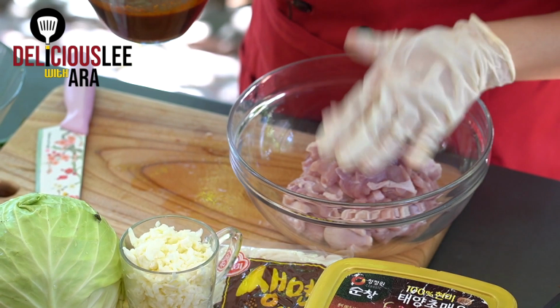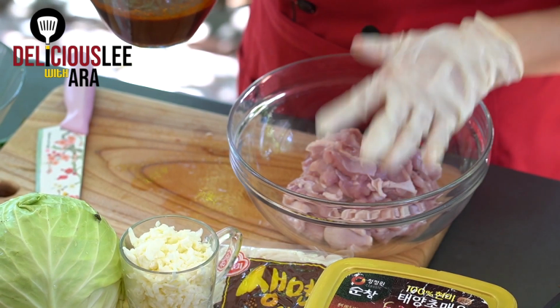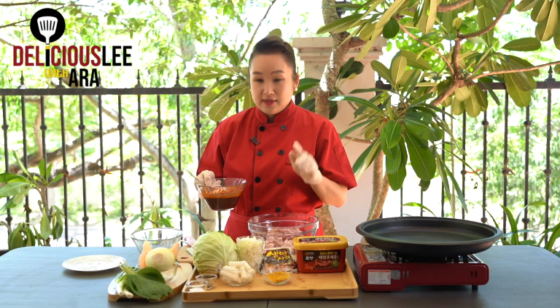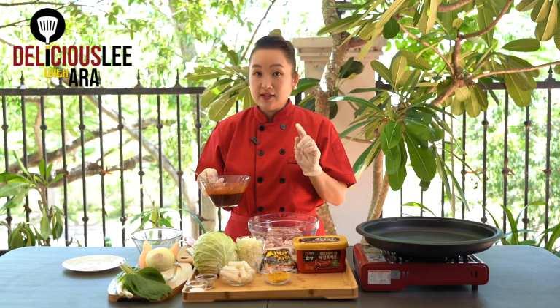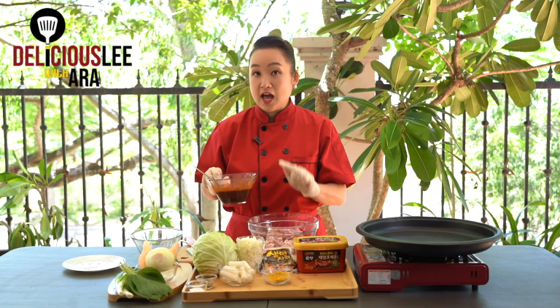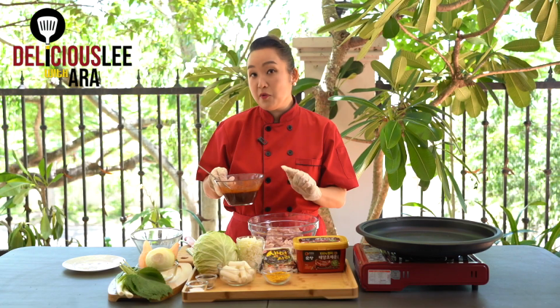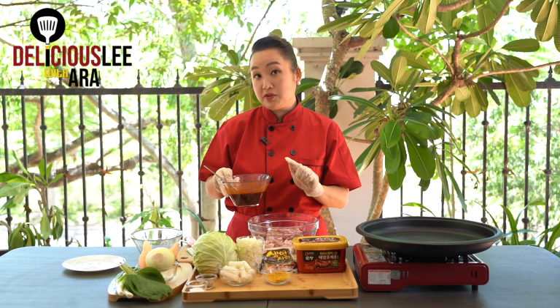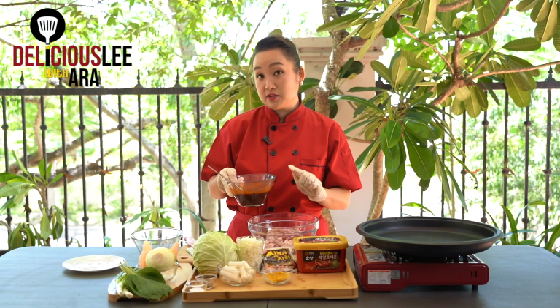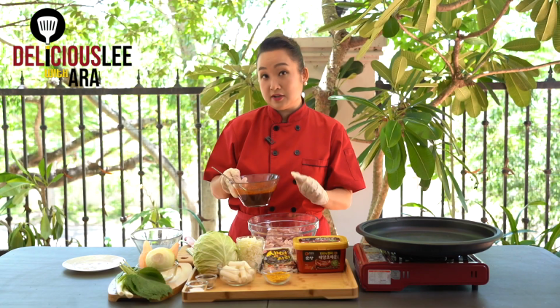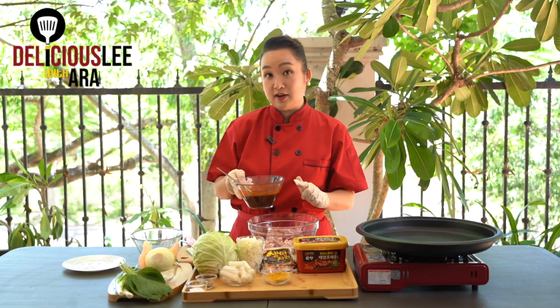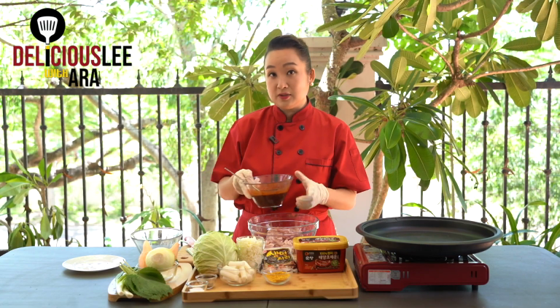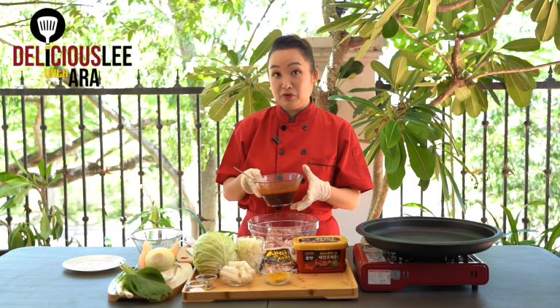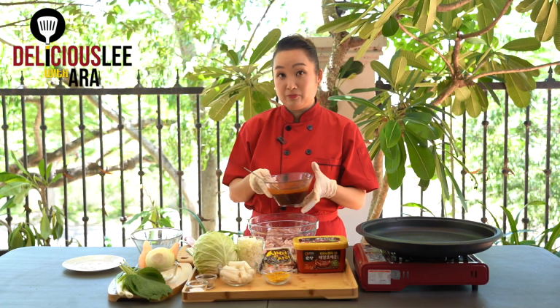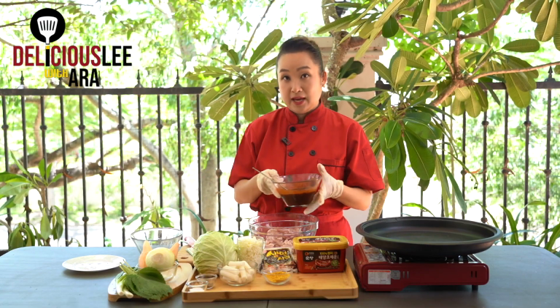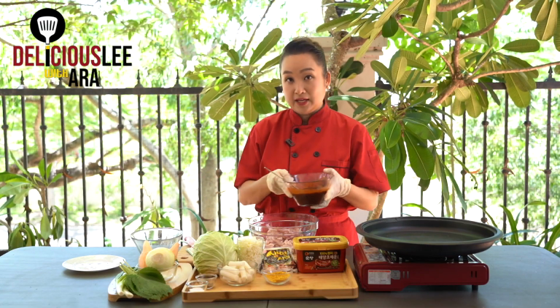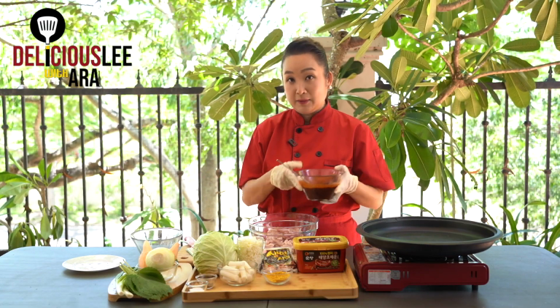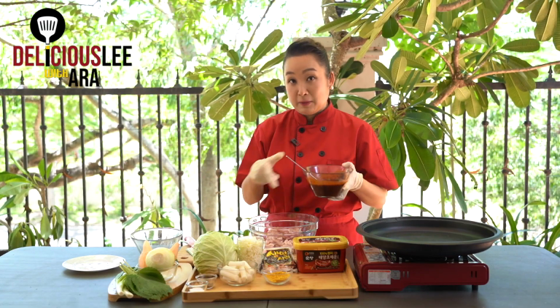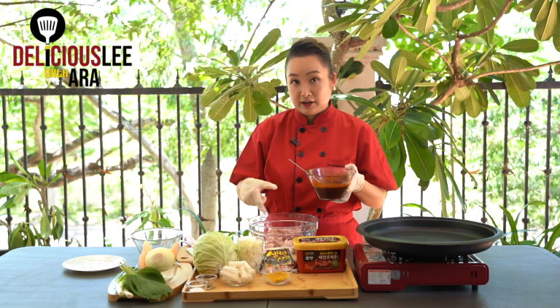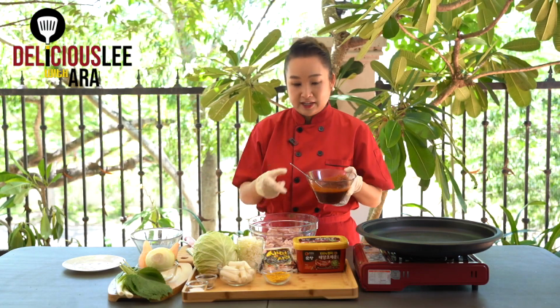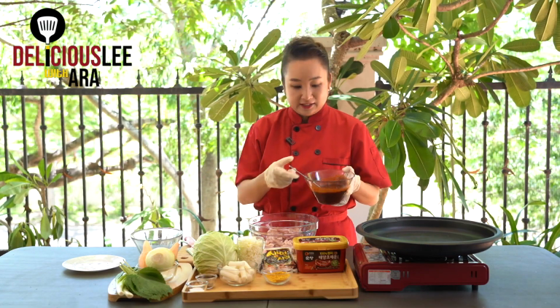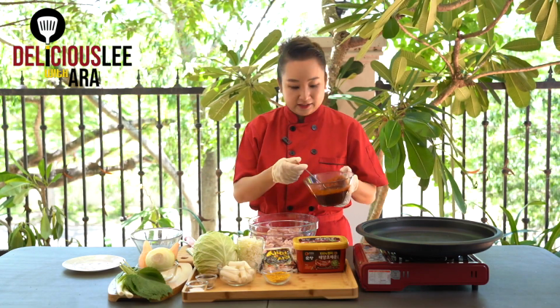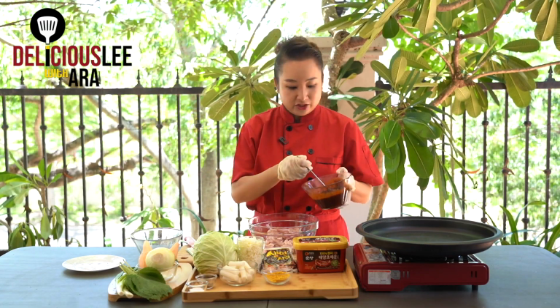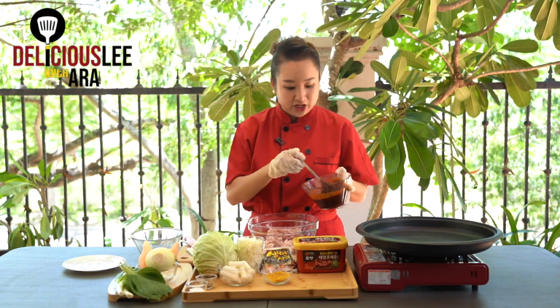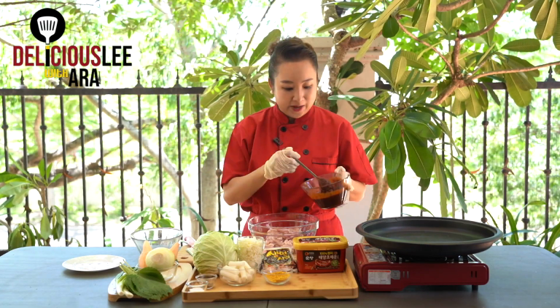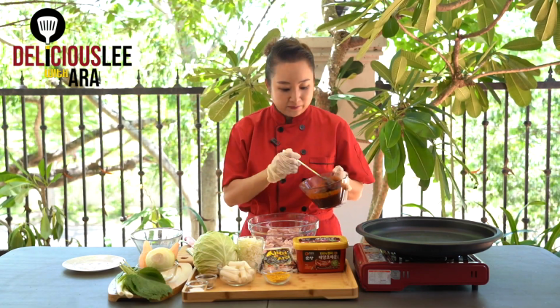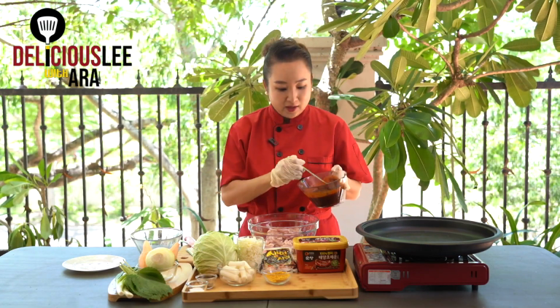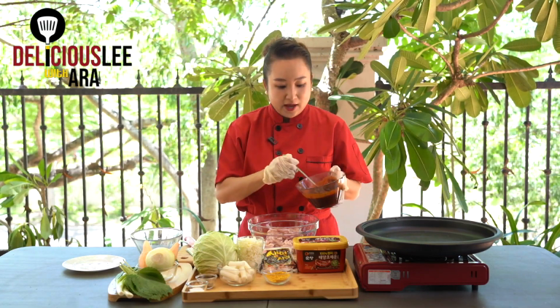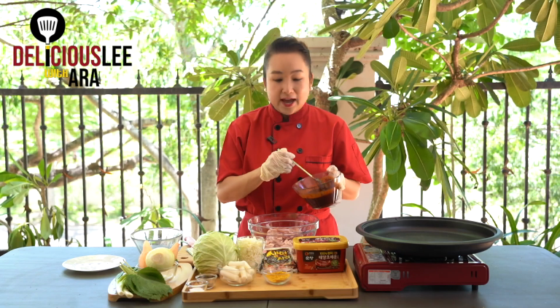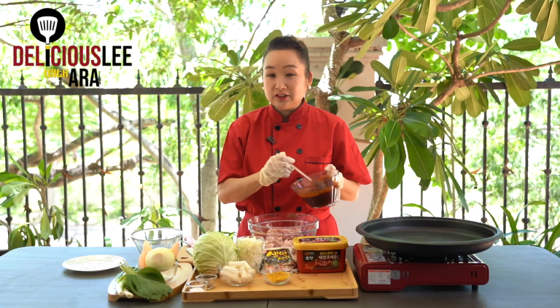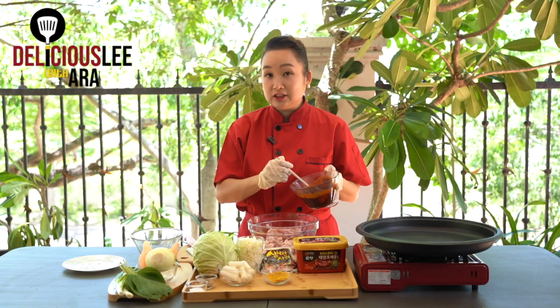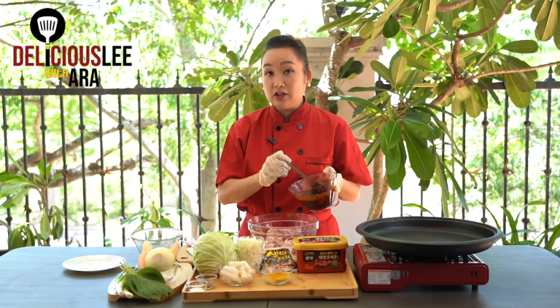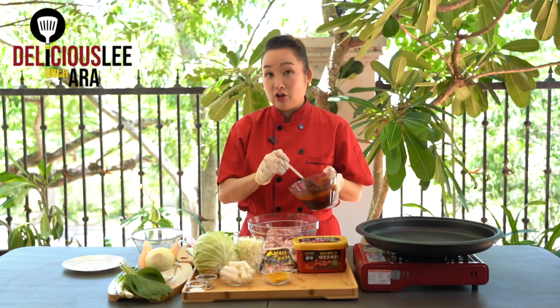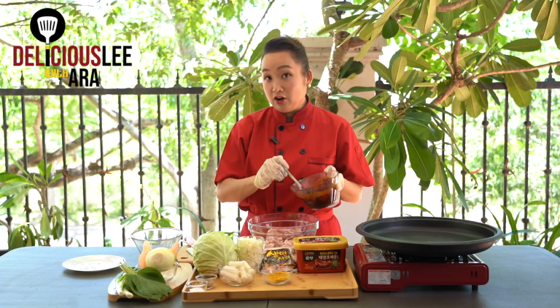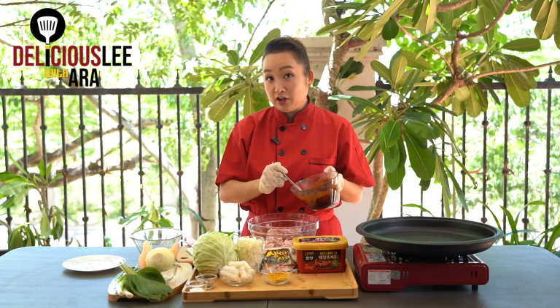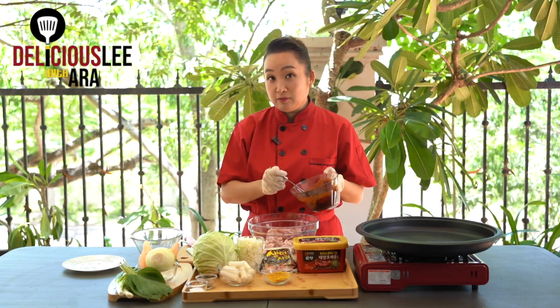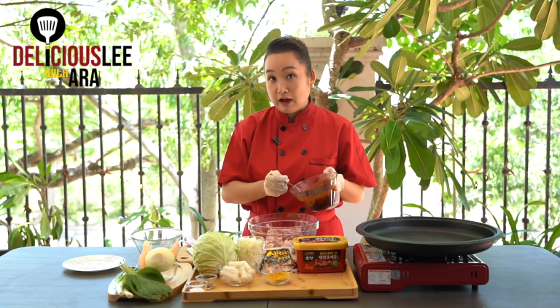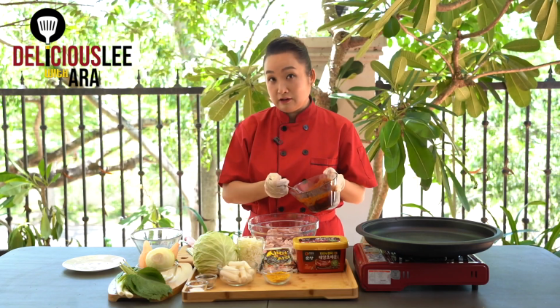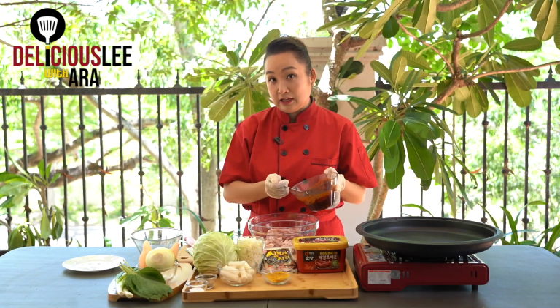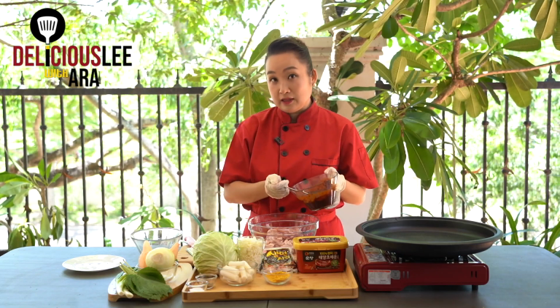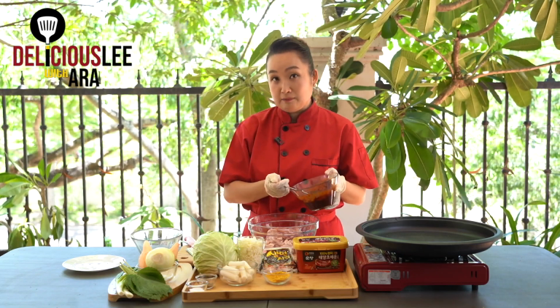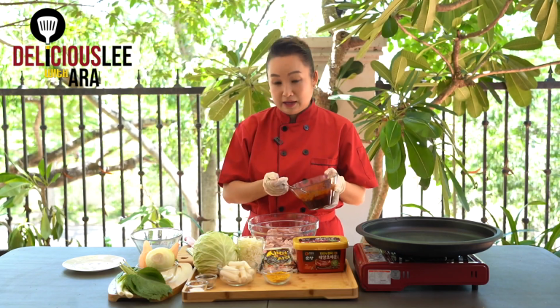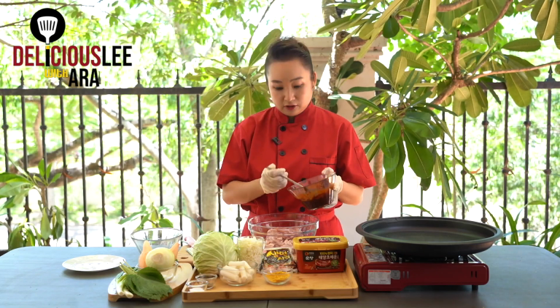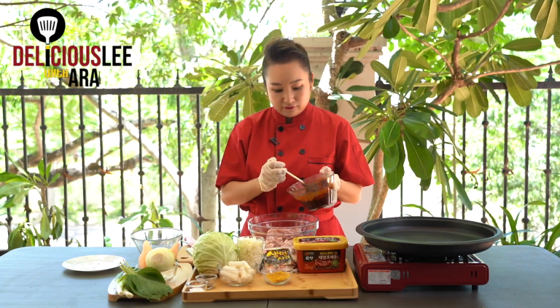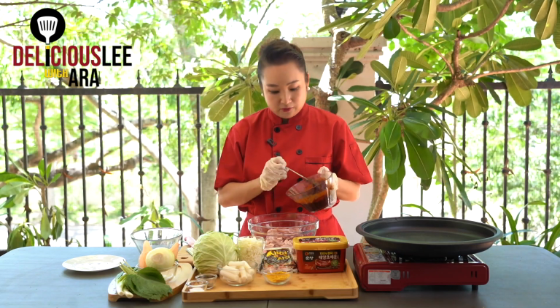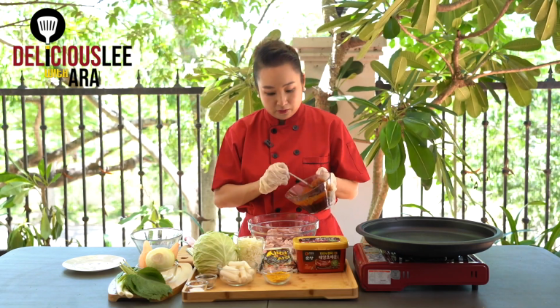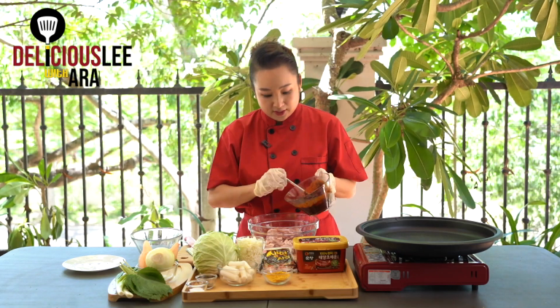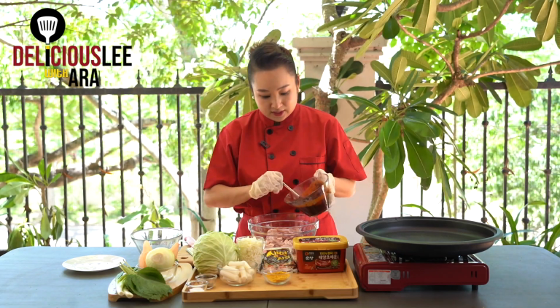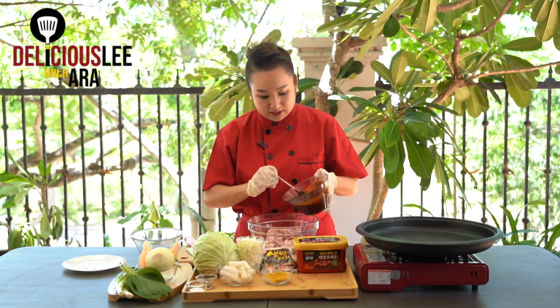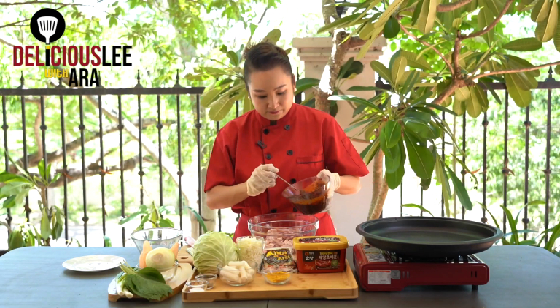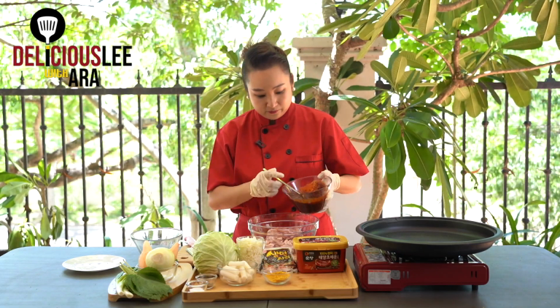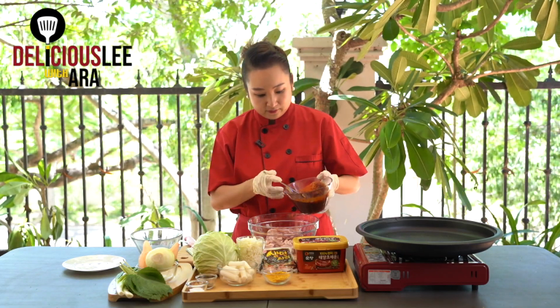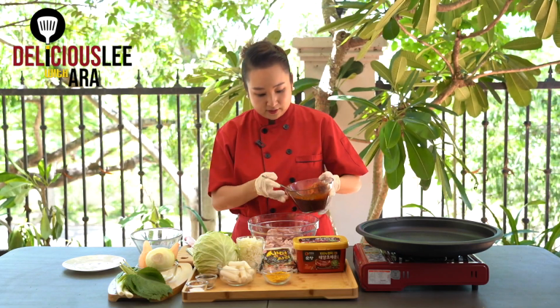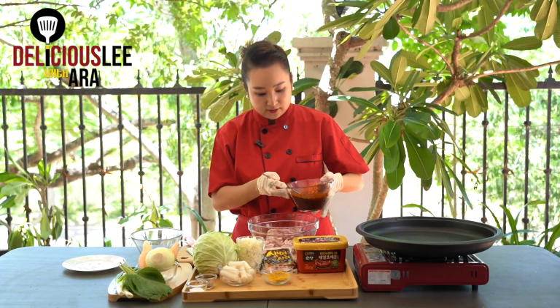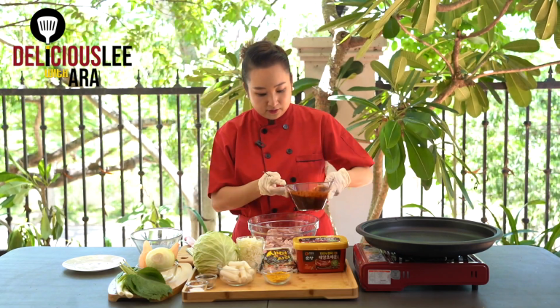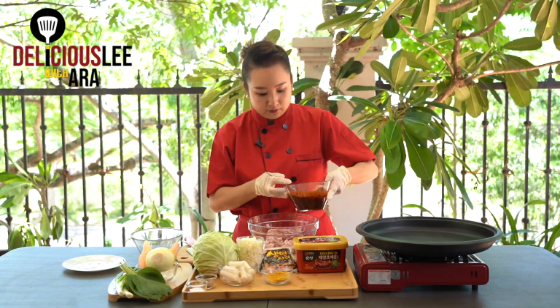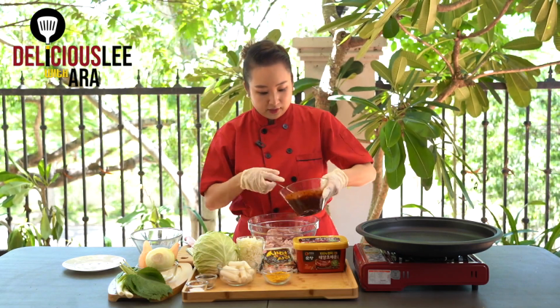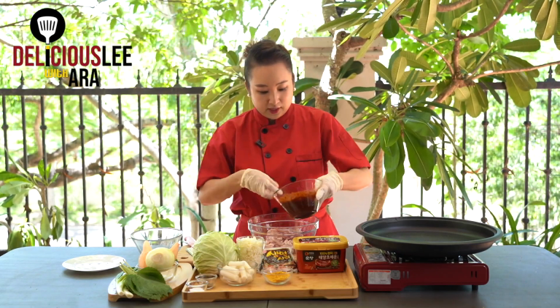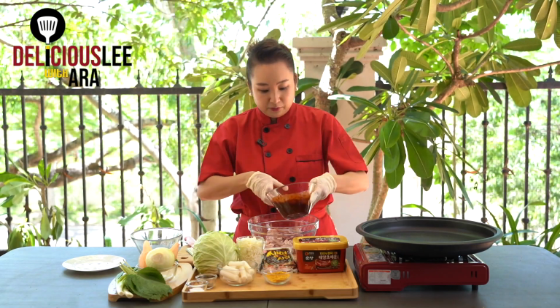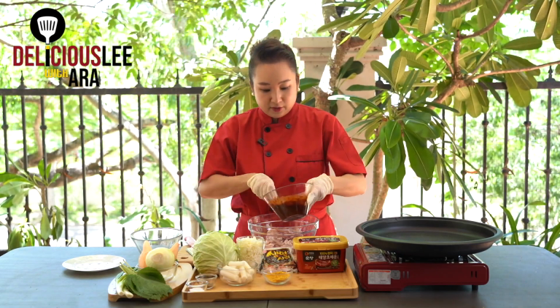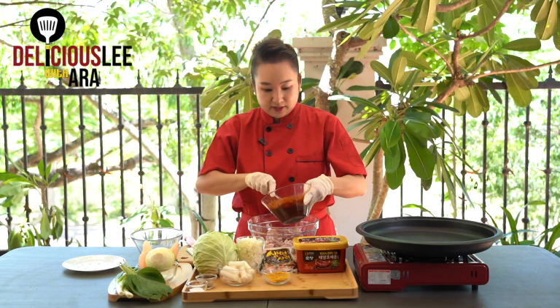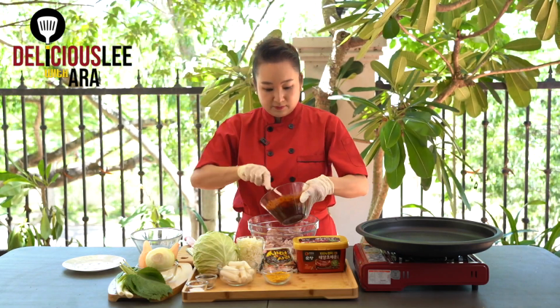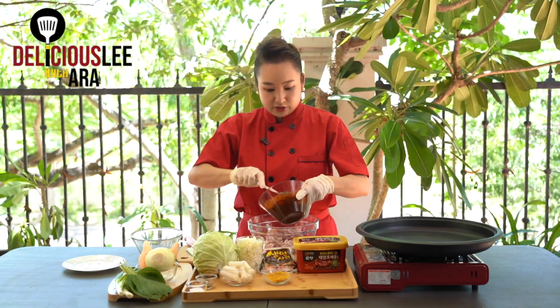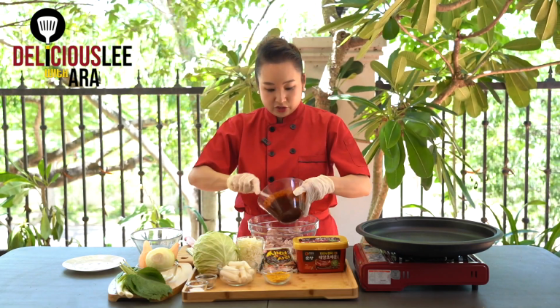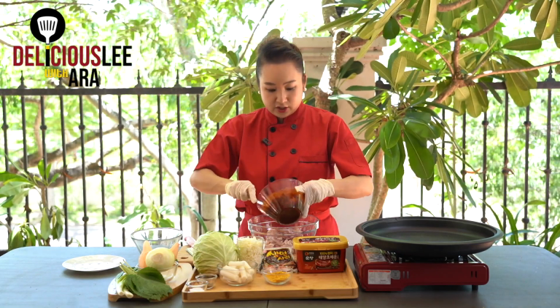Some people prefer chicken without the skin, but I love the chicken skin — the oiliness it adds. It's really up to you. The pieces I've cut are about one bite size. Now with the sauce we've made, we'll marinate the chicken — the longer you marinate it, the better of course. We'll pour the sauce mixture over the chicken and set it aside.